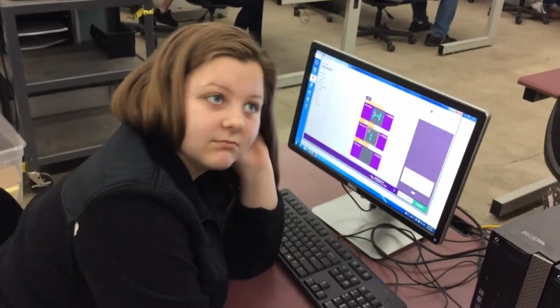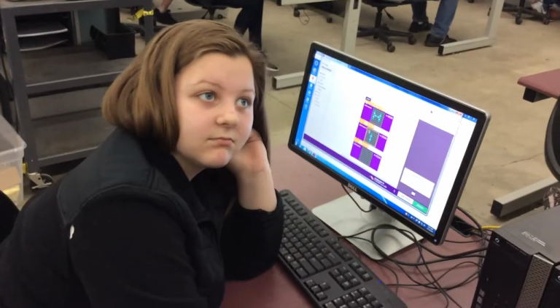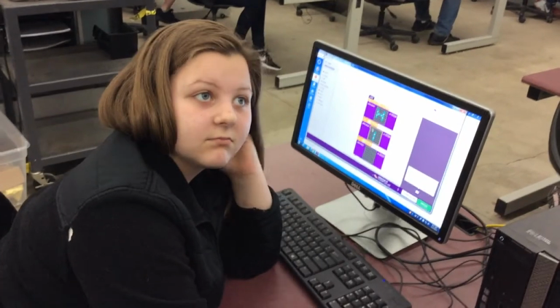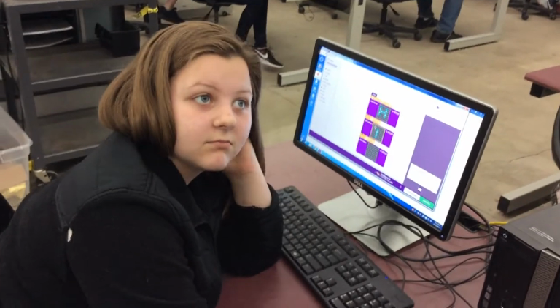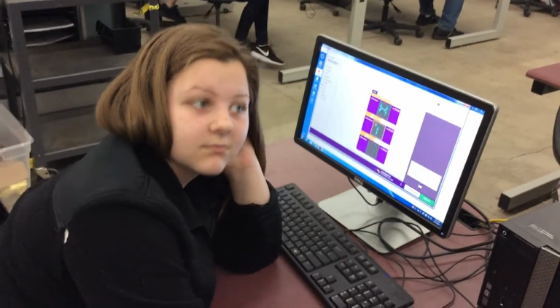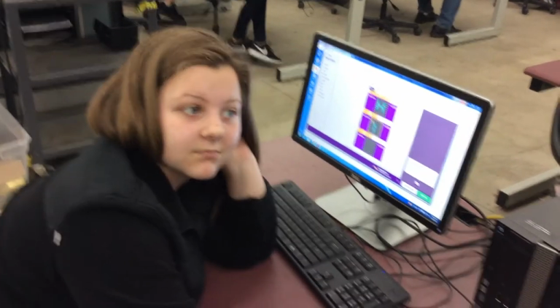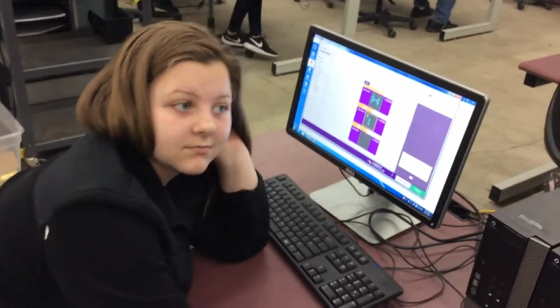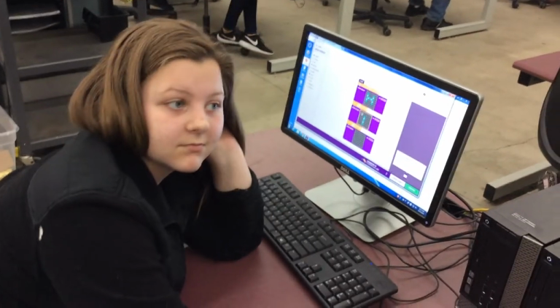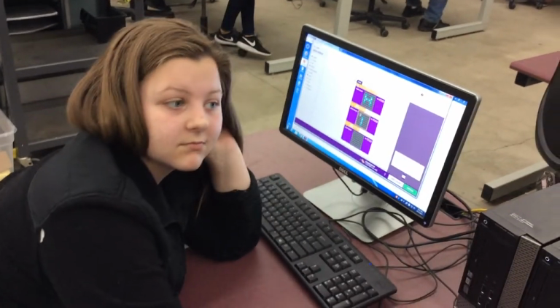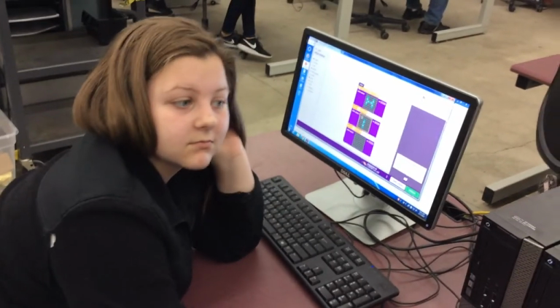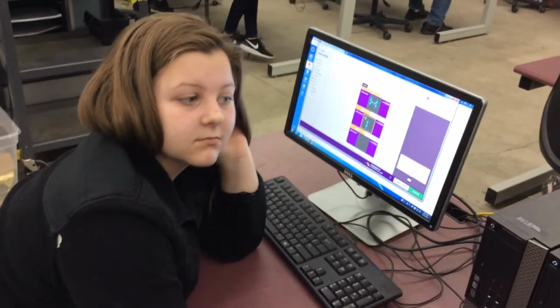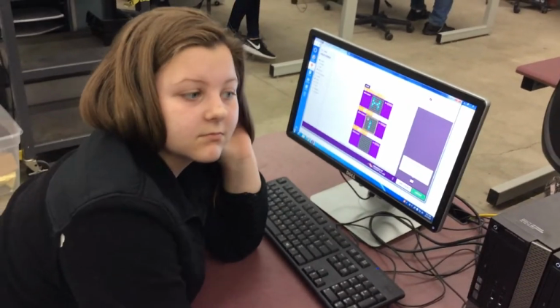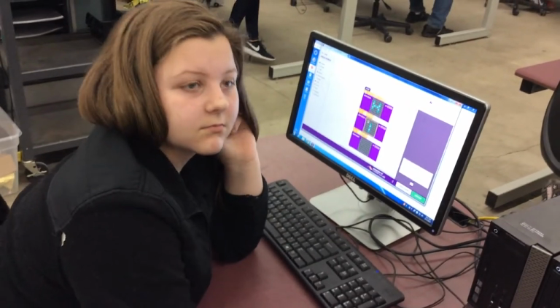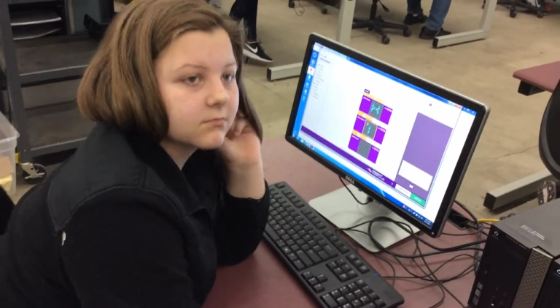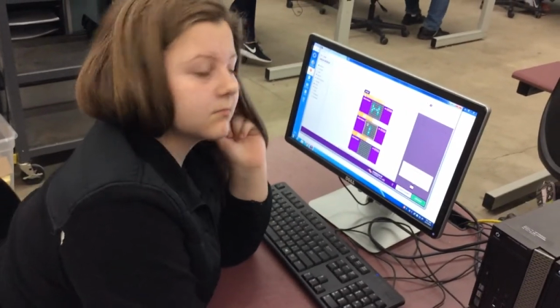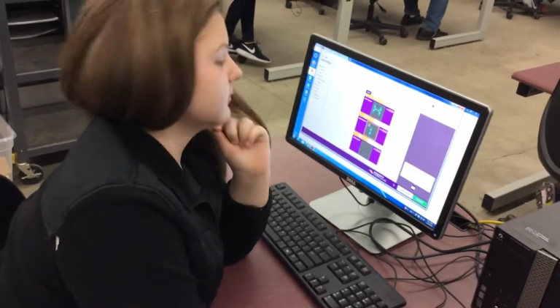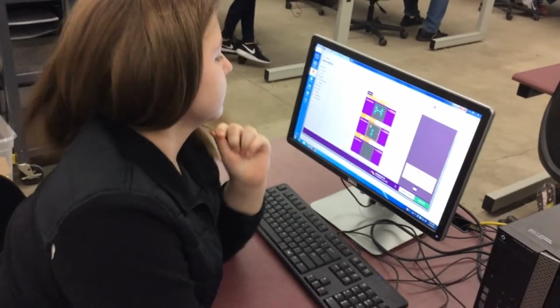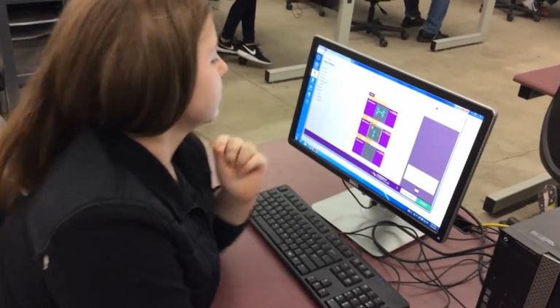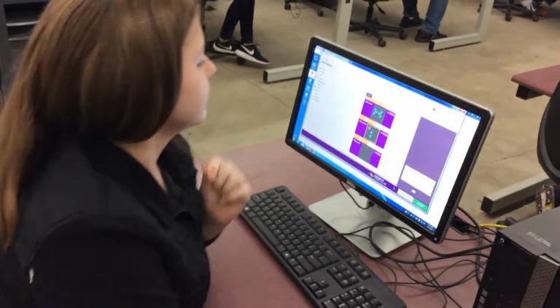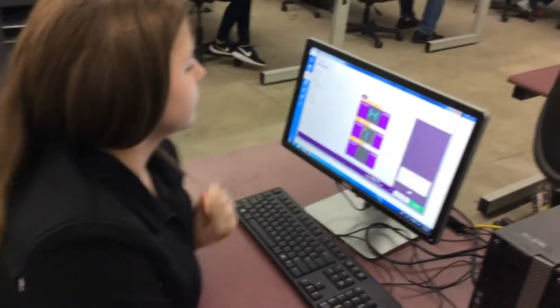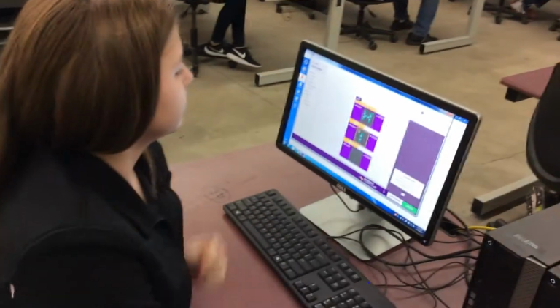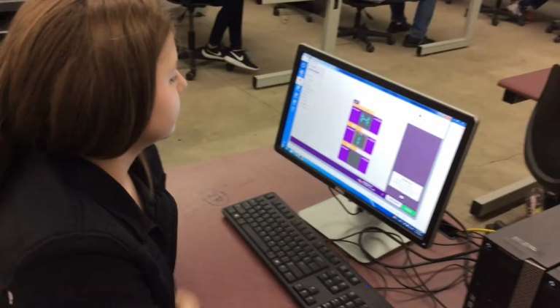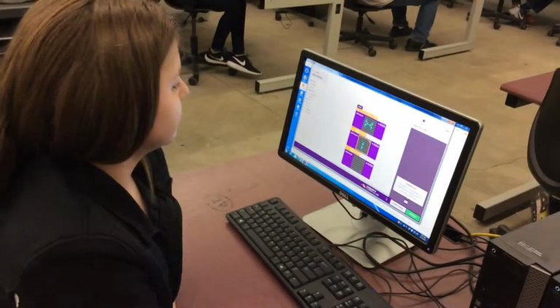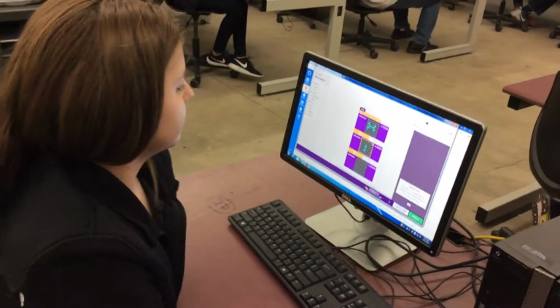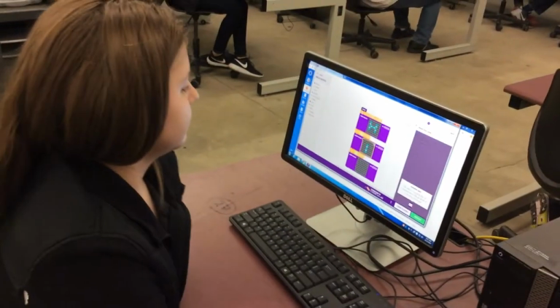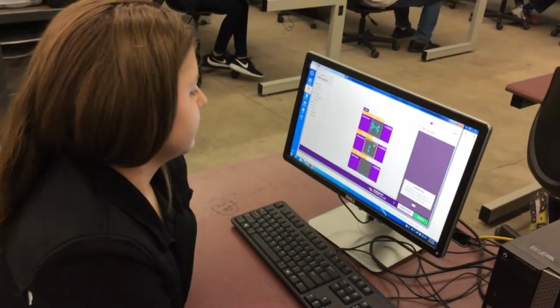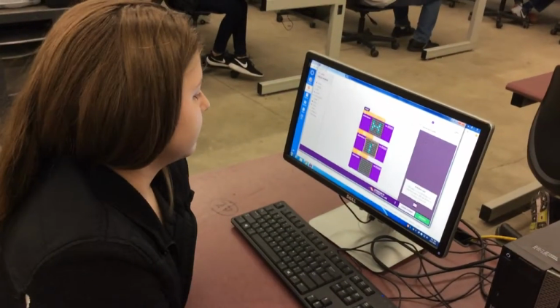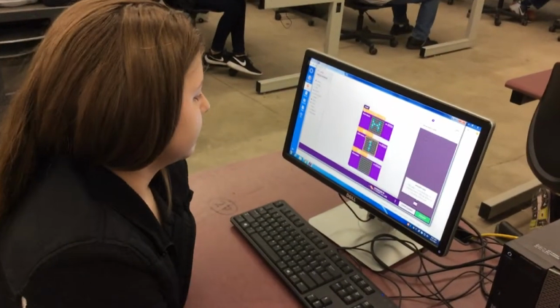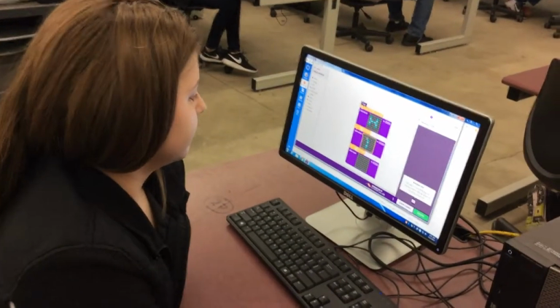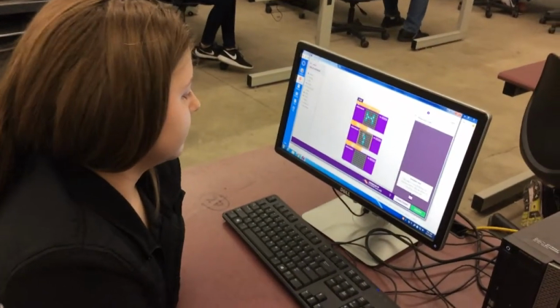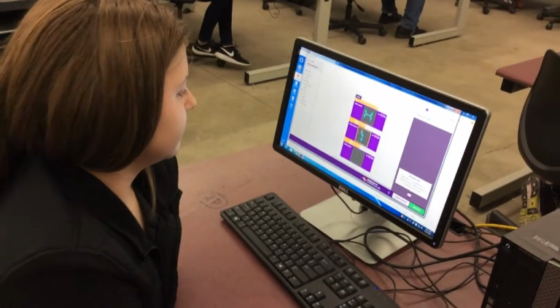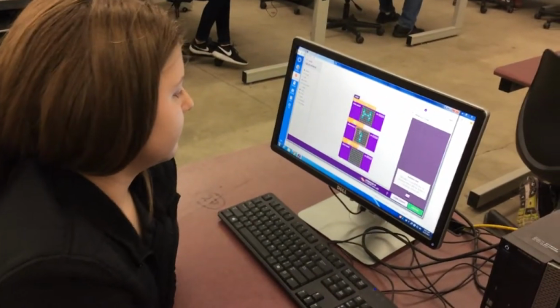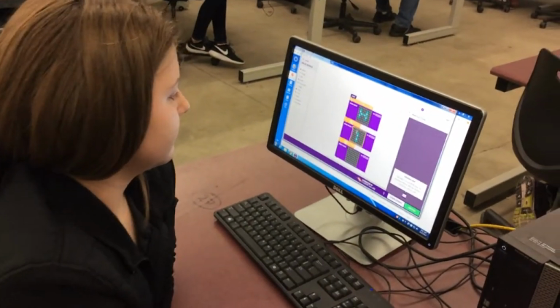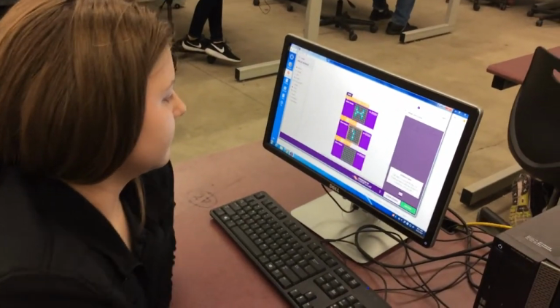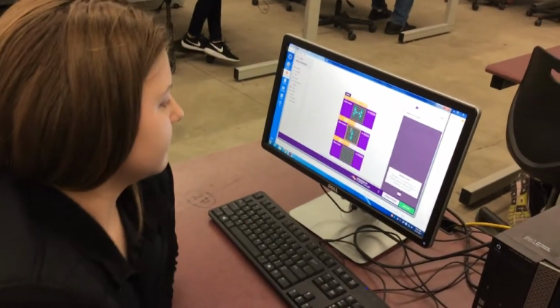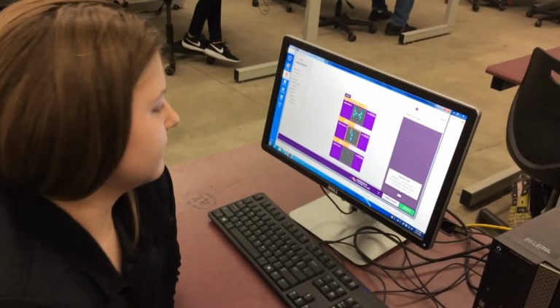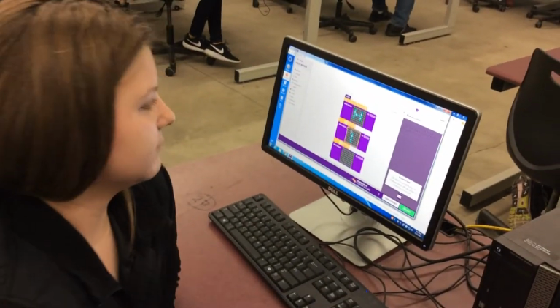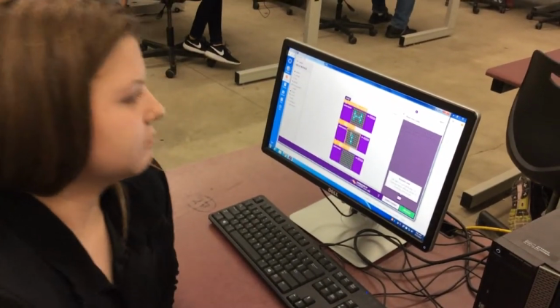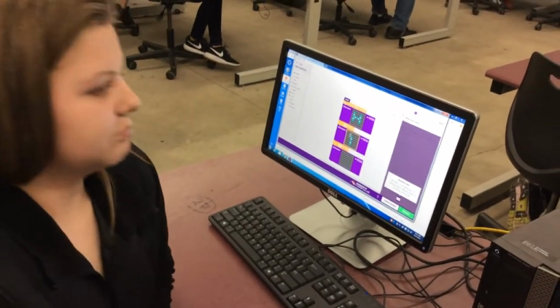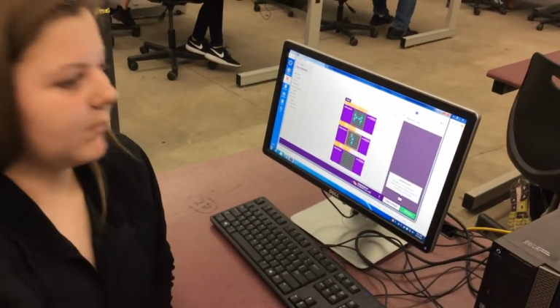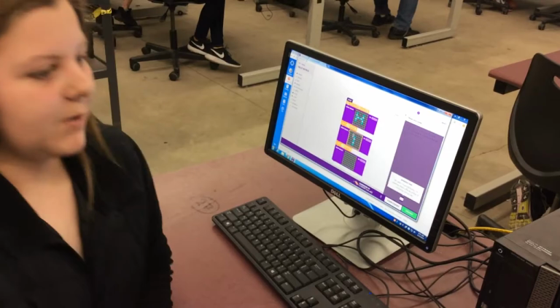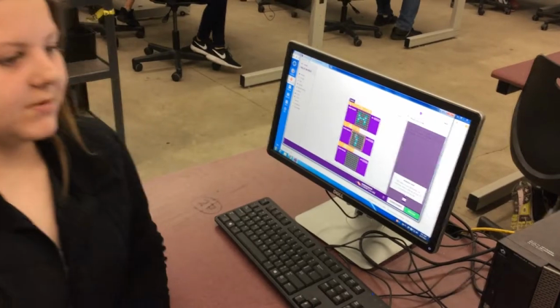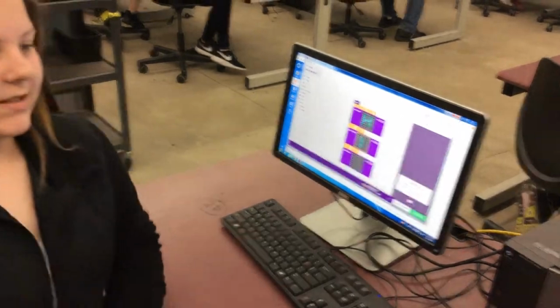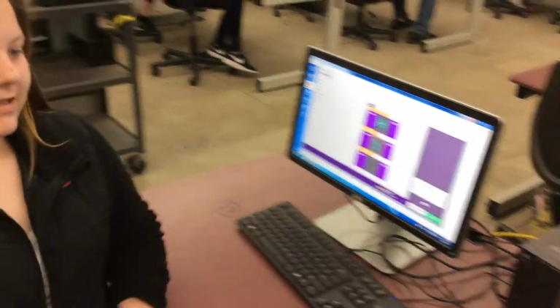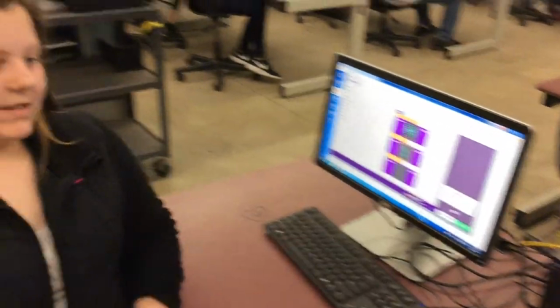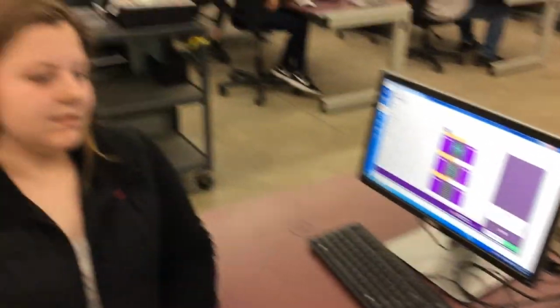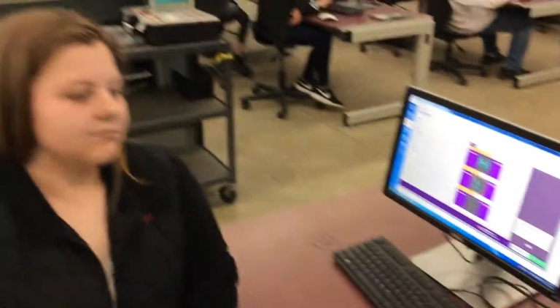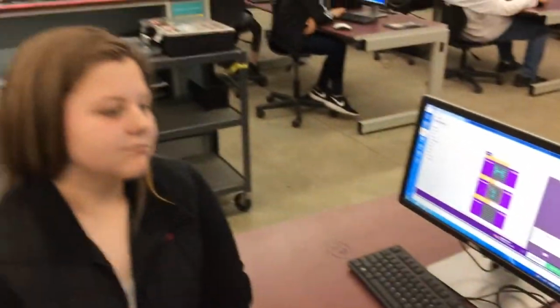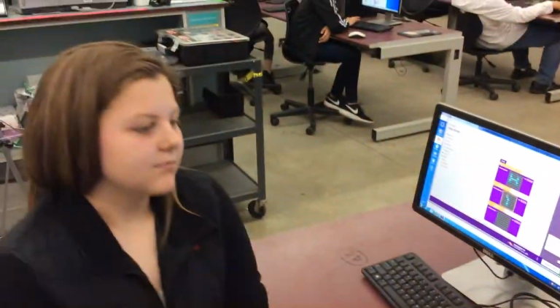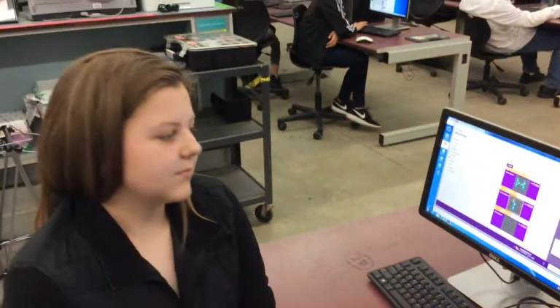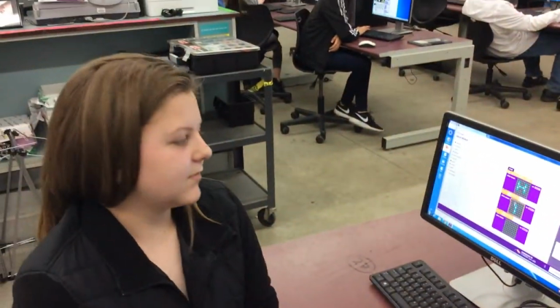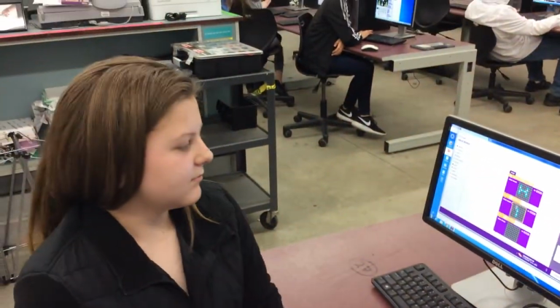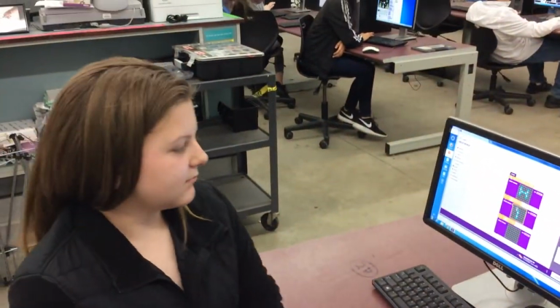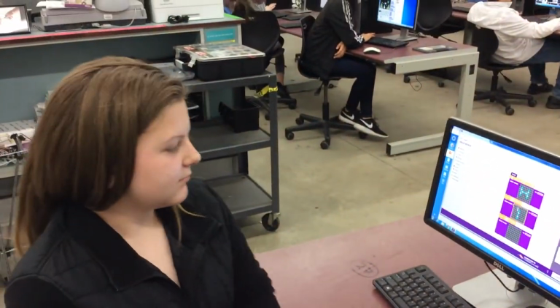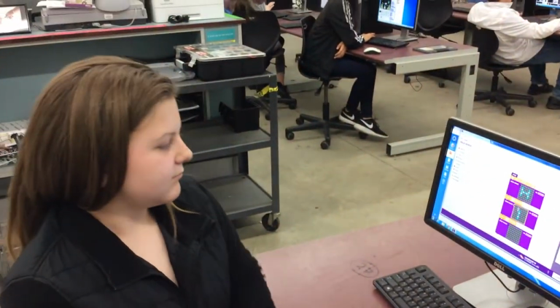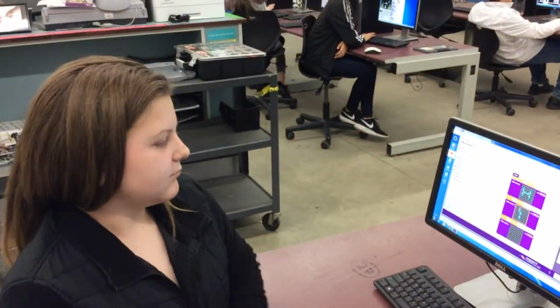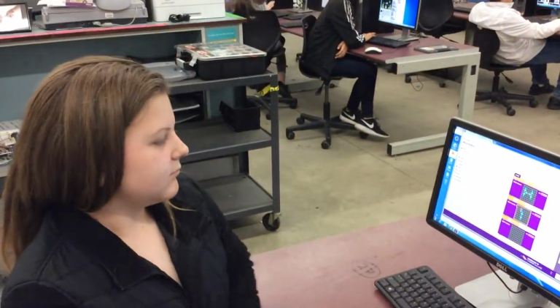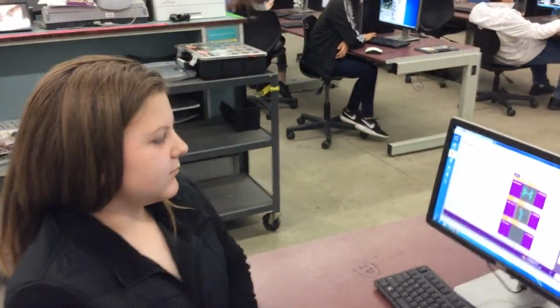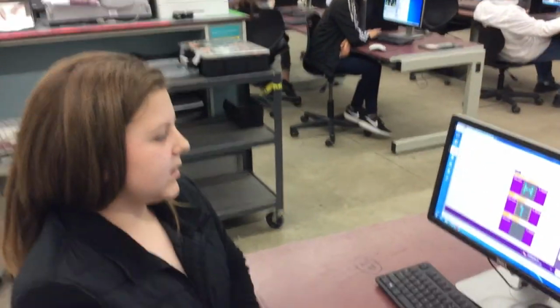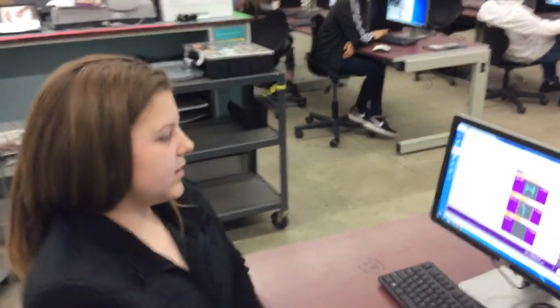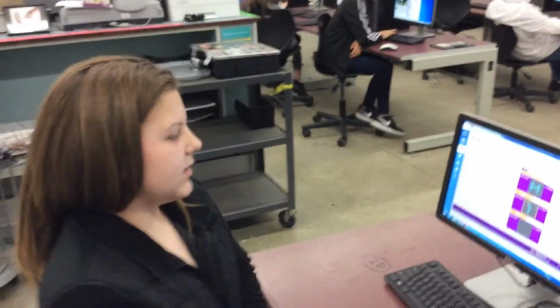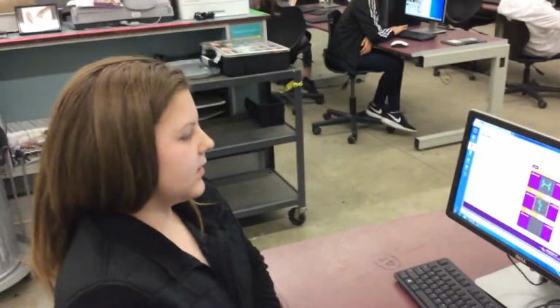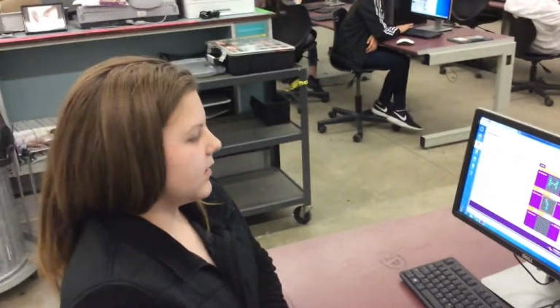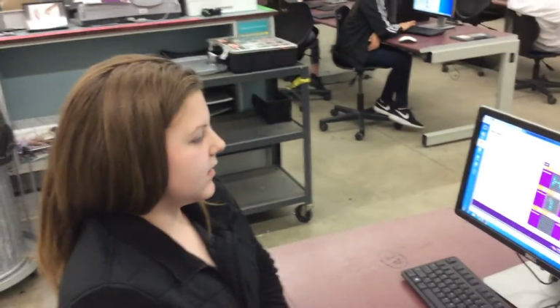Rory, how easy was it to program the LED matrix using the code kit? It was easy. What did you have to do? Can you show us?